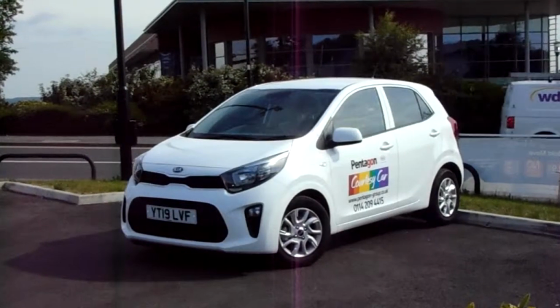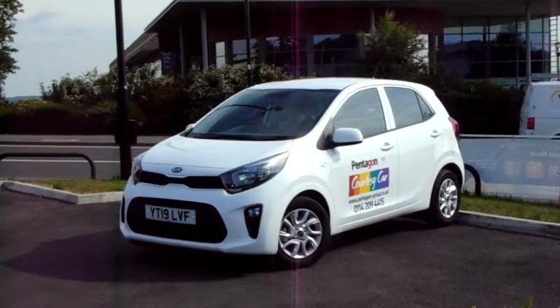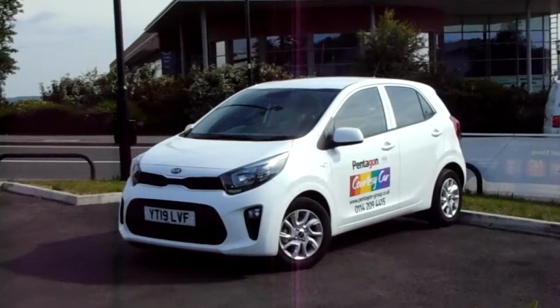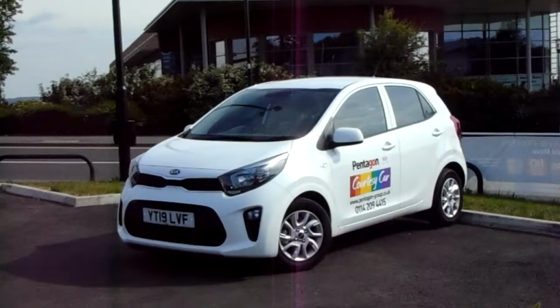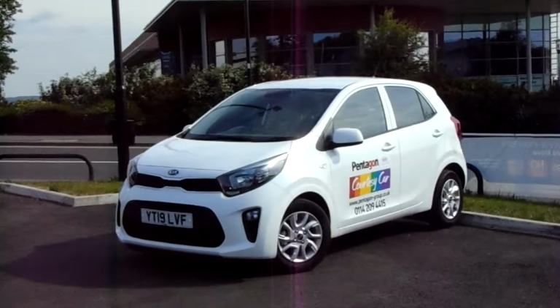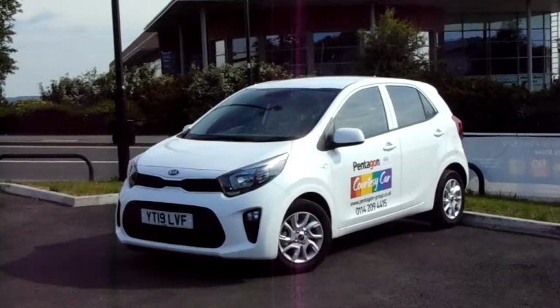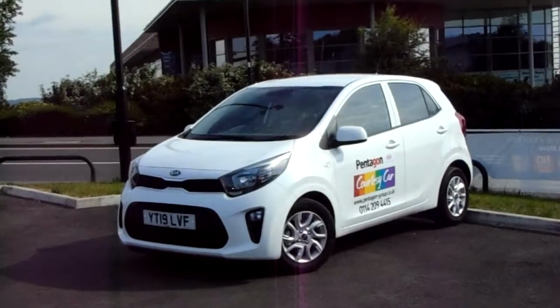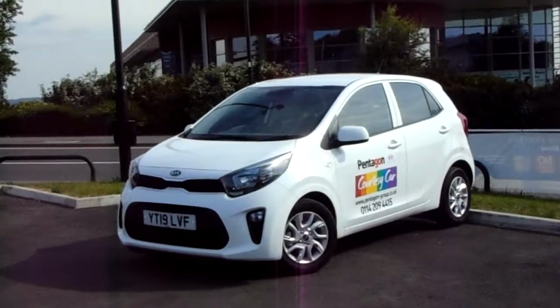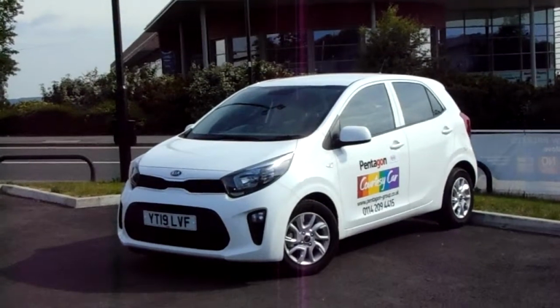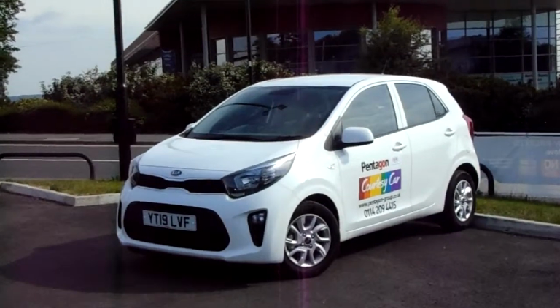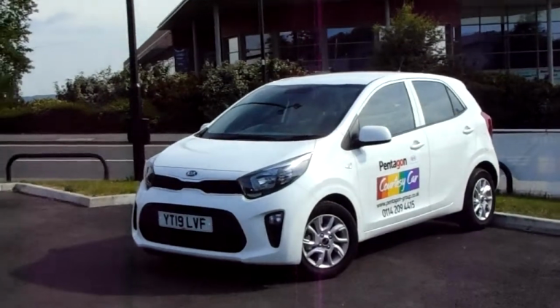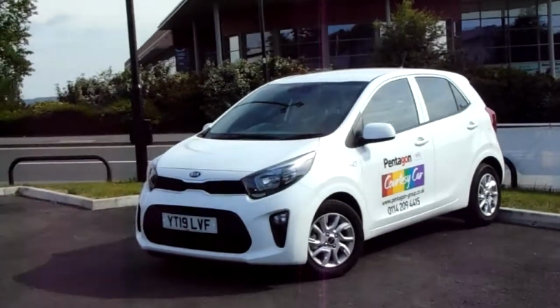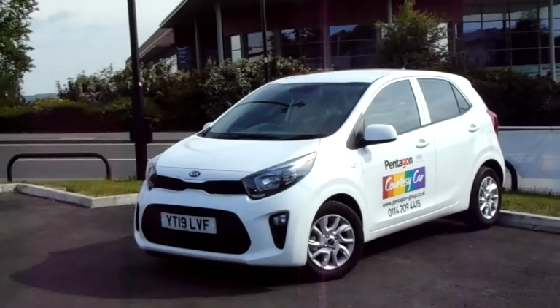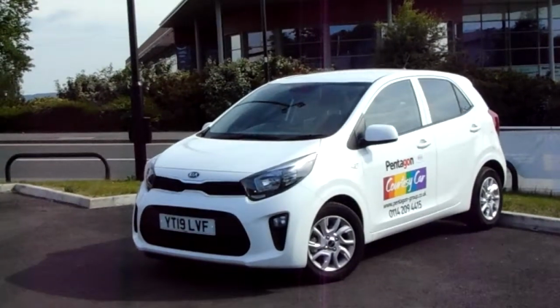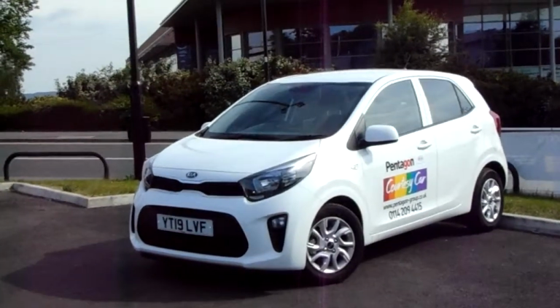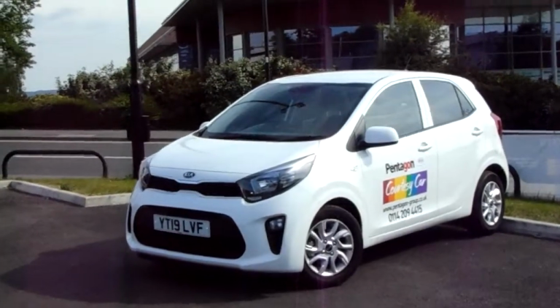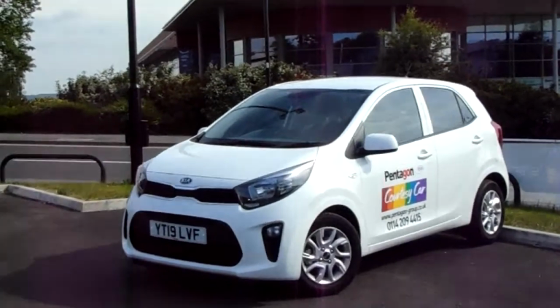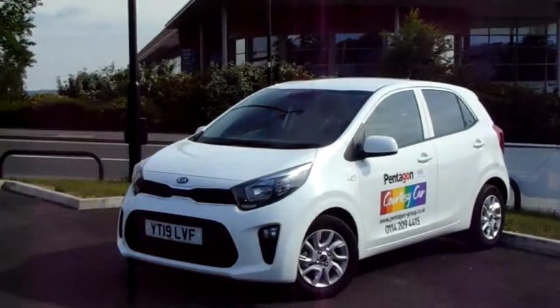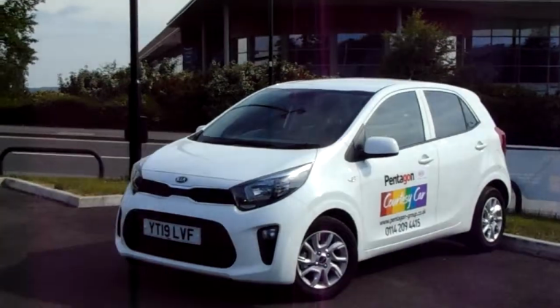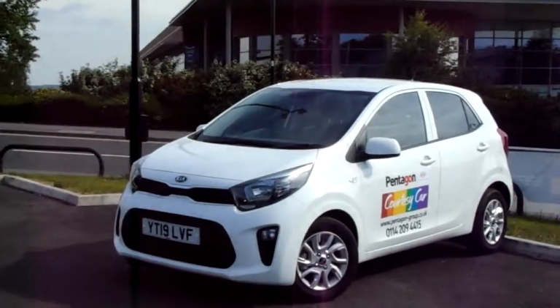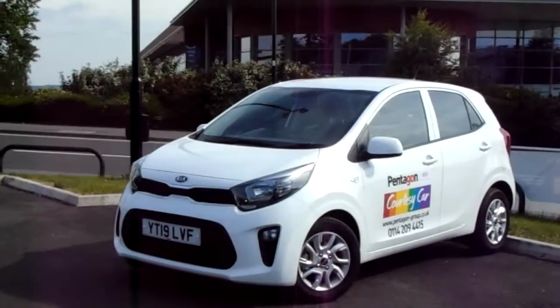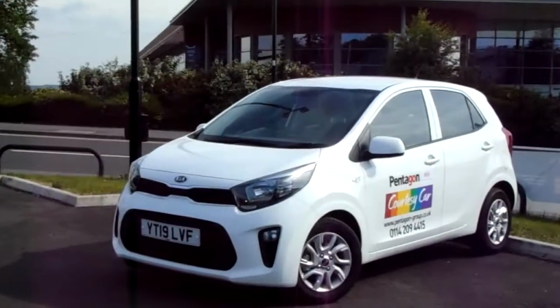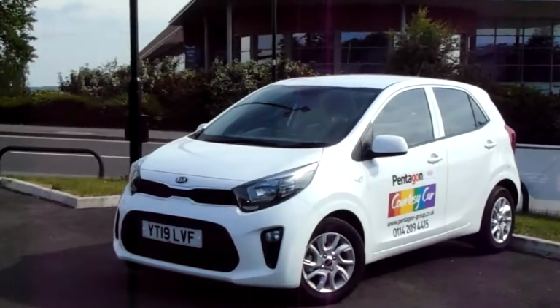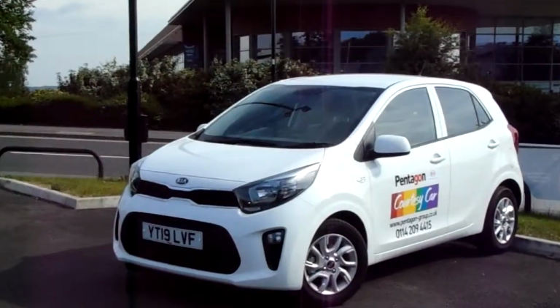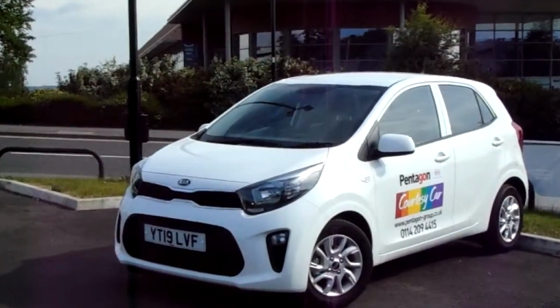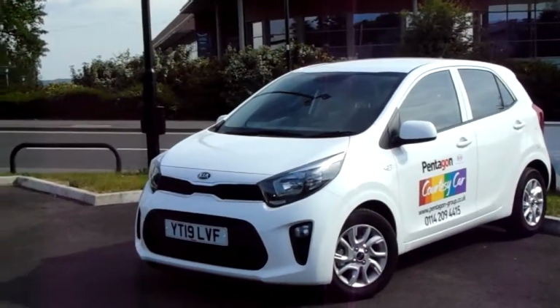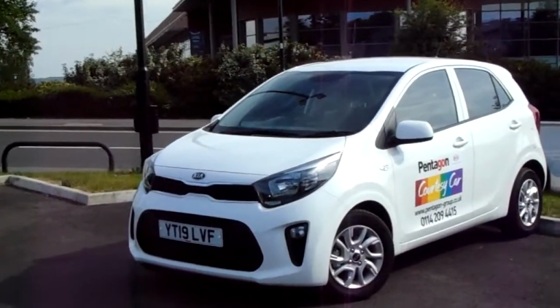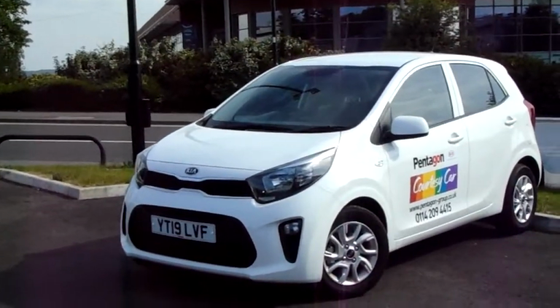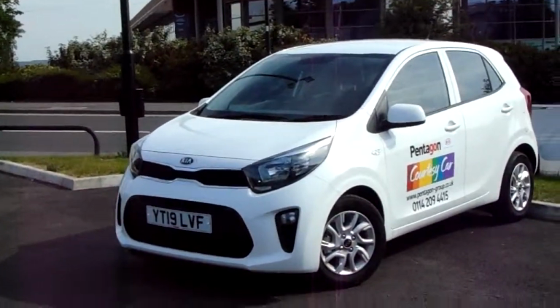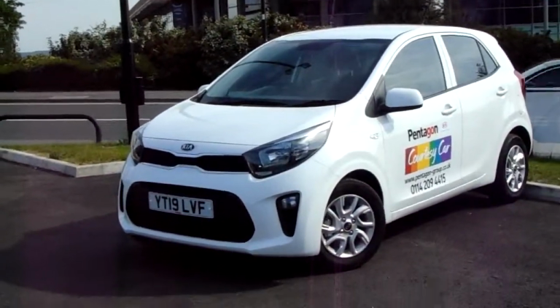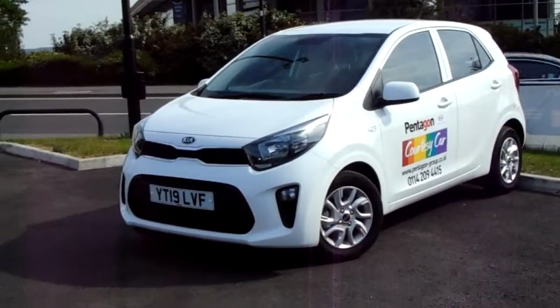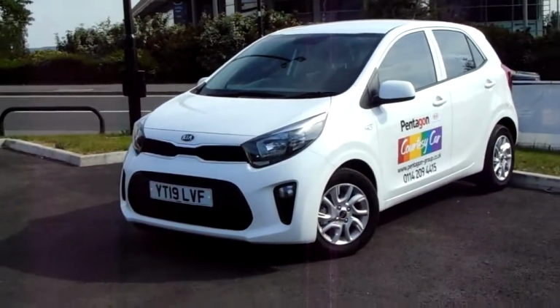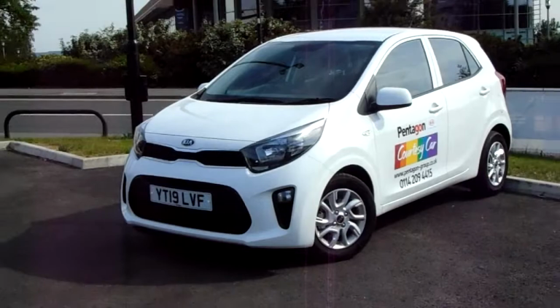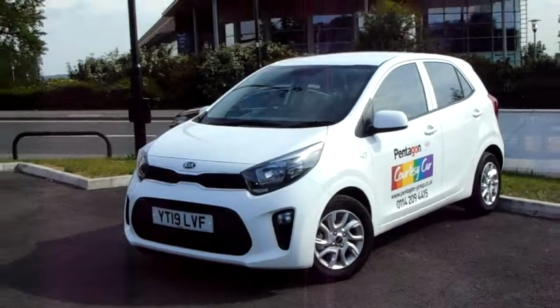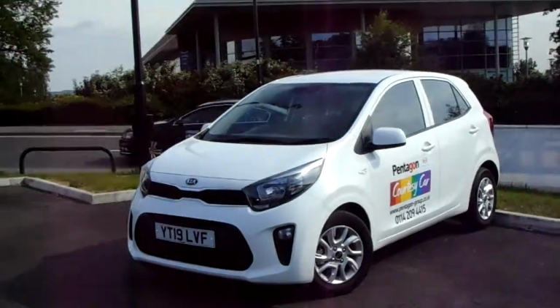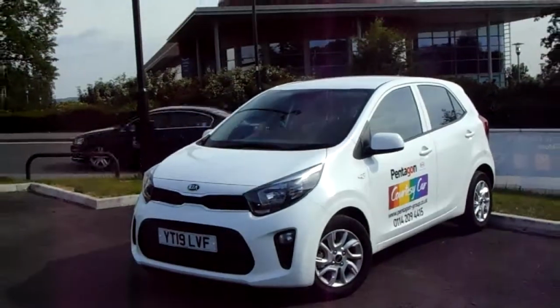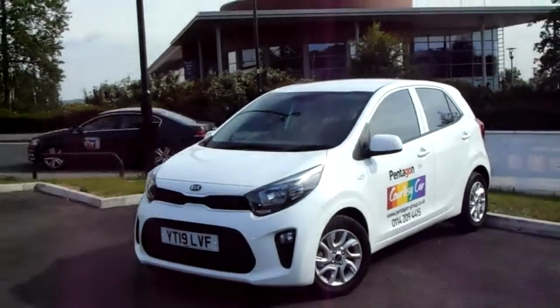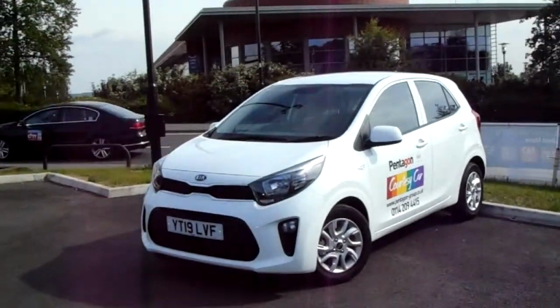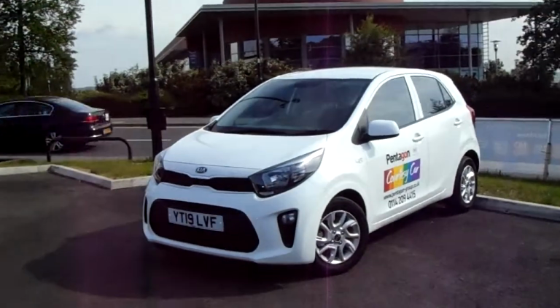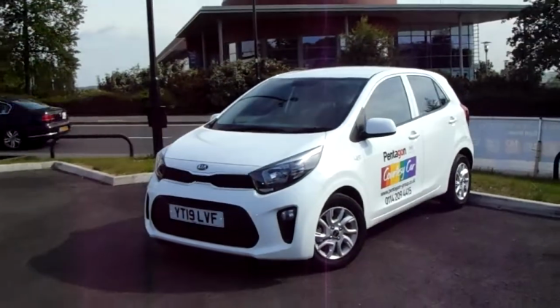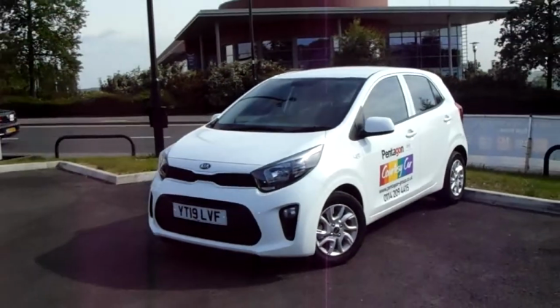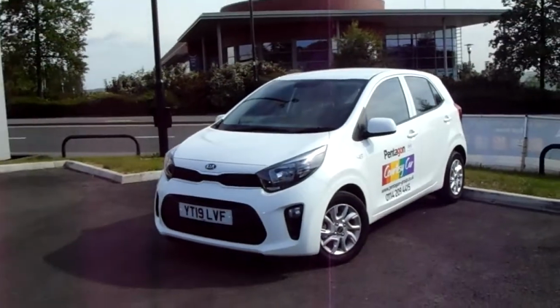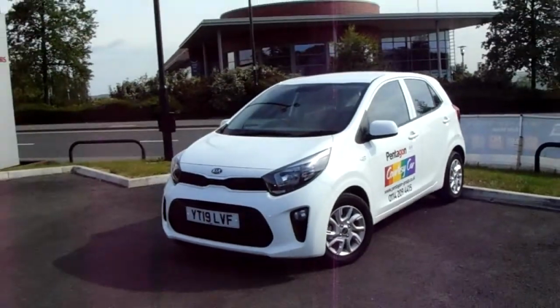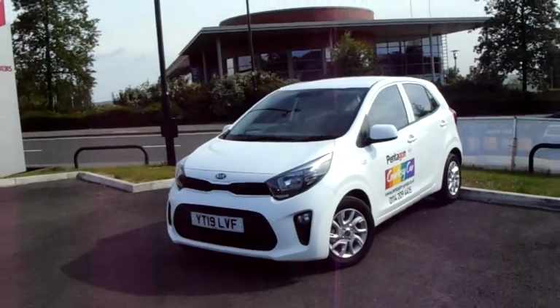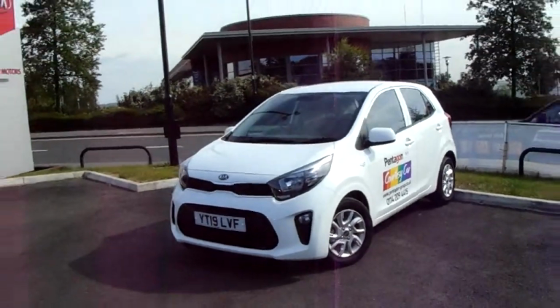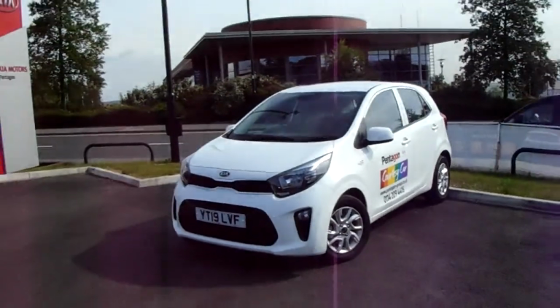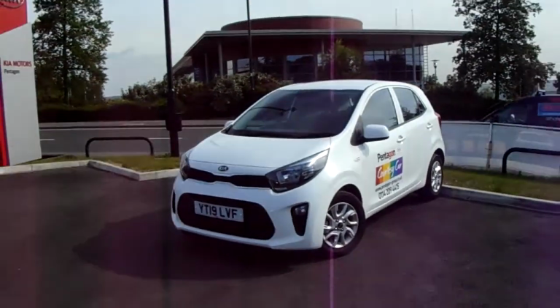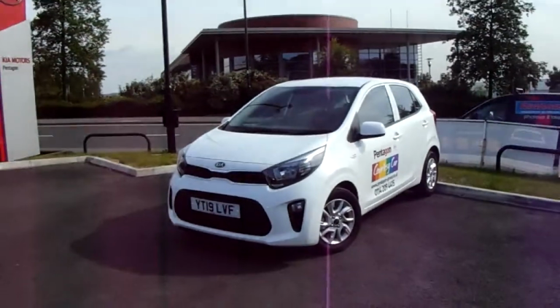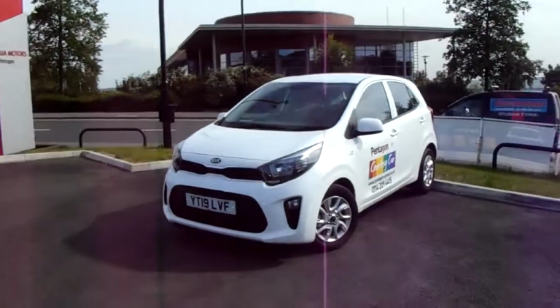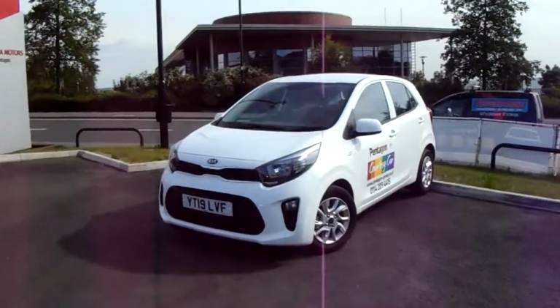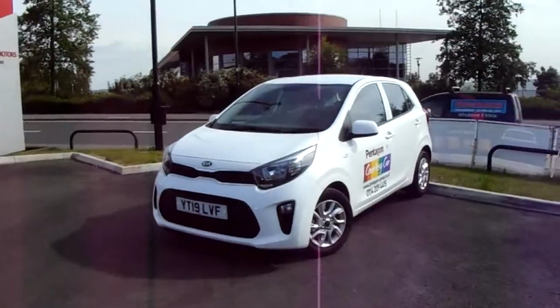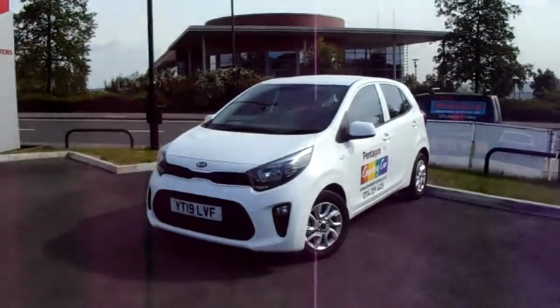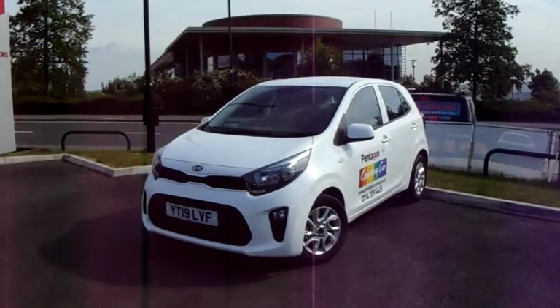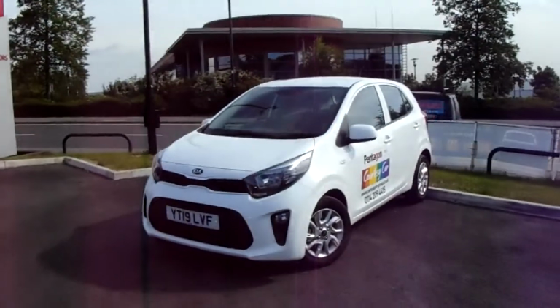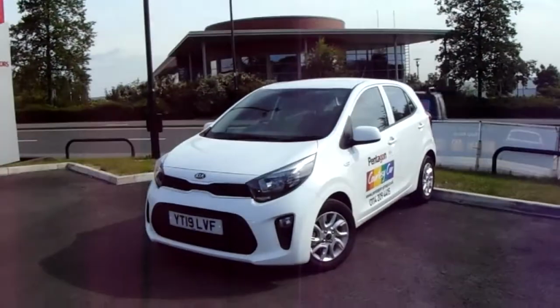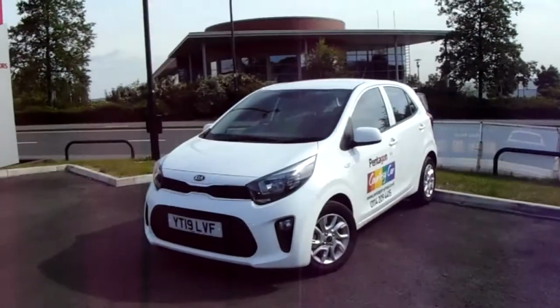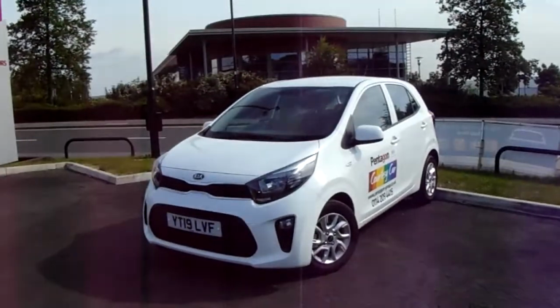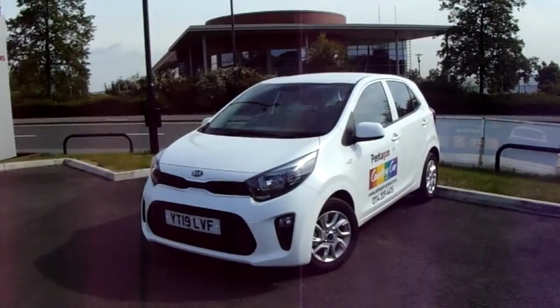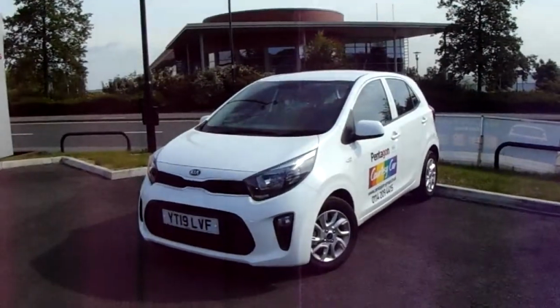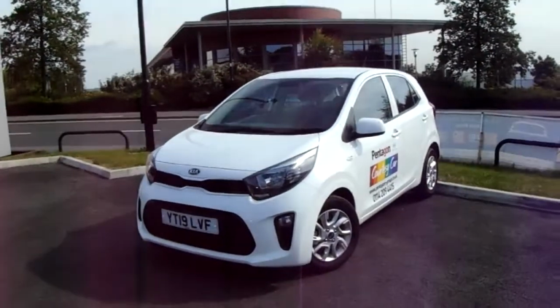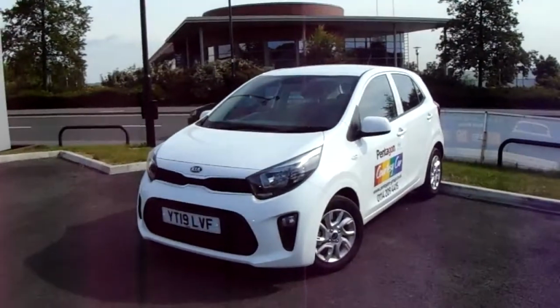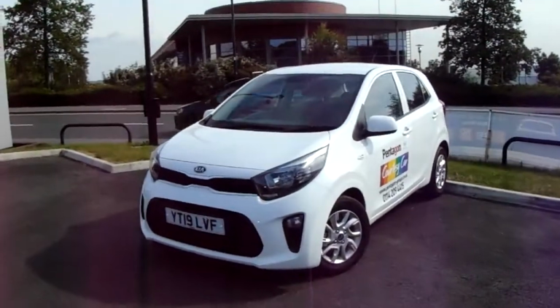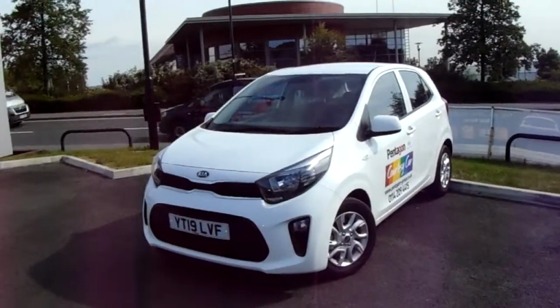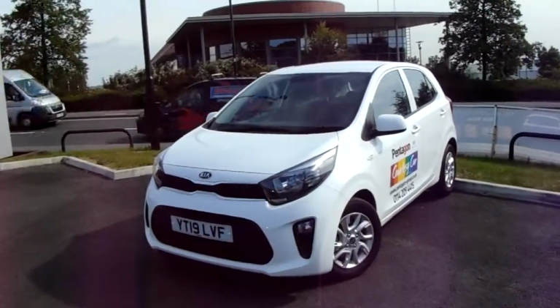Hello and welcome to Pentagon Parkway. I'm Lewis and today I'm going to be showing you one of our demonstrators — it's our 19 plate Kia Picanto.